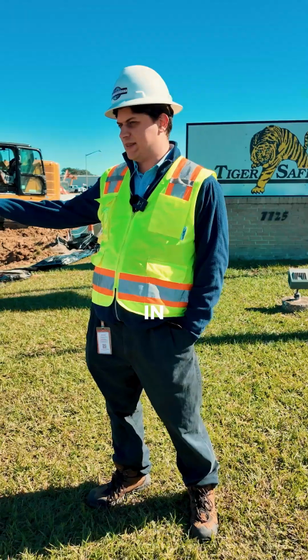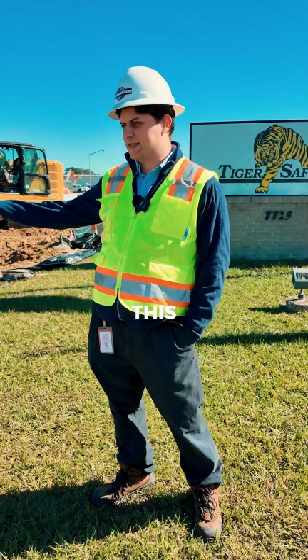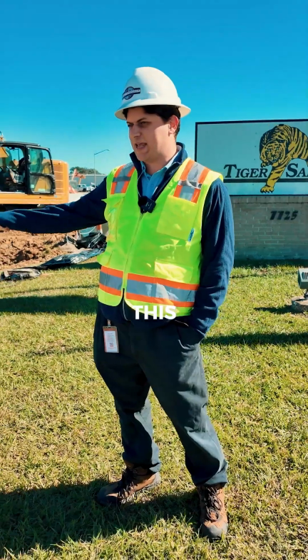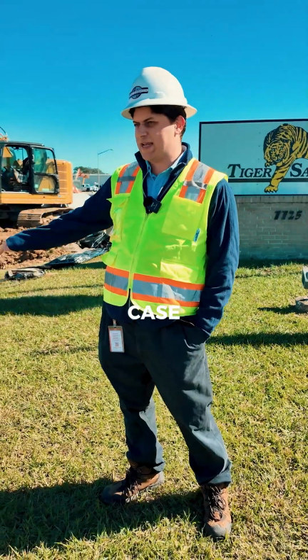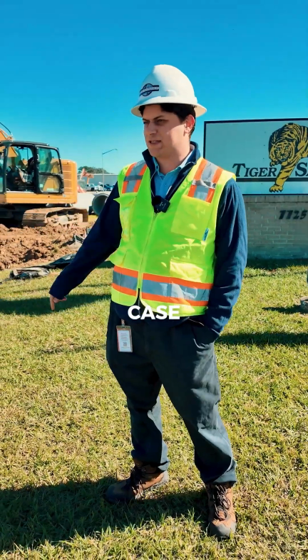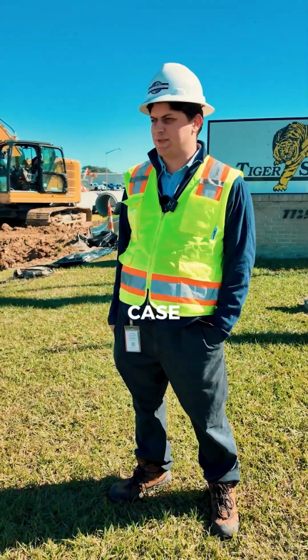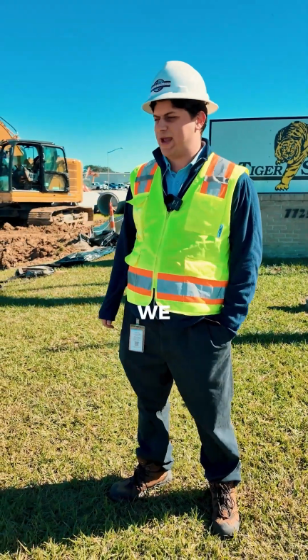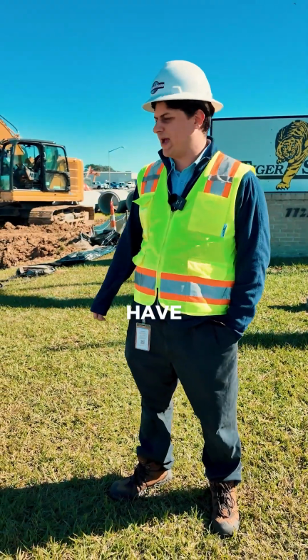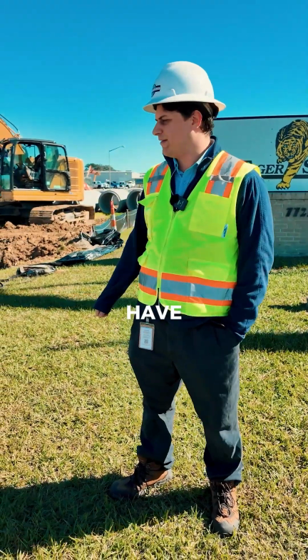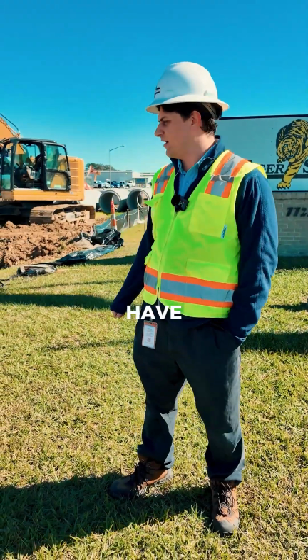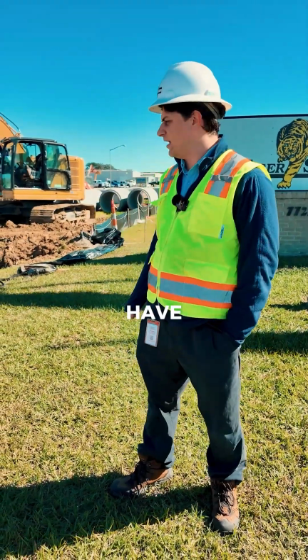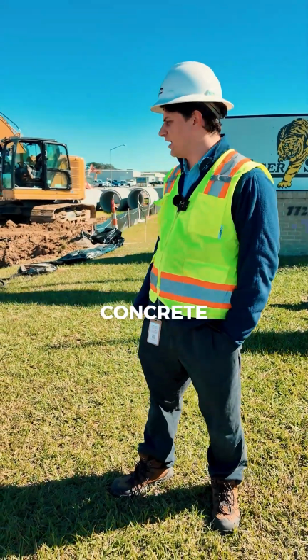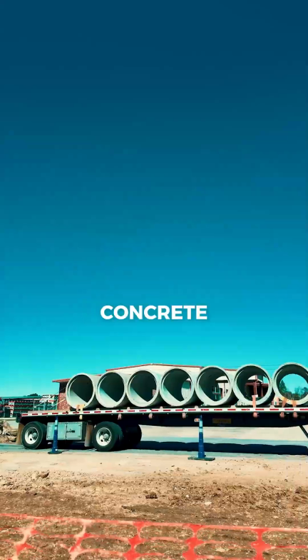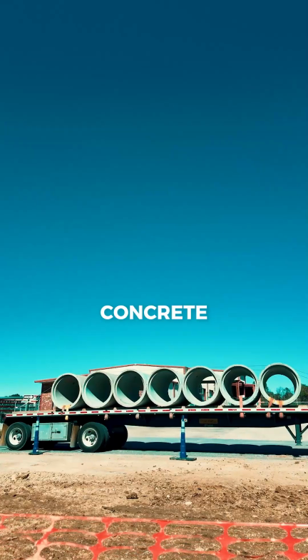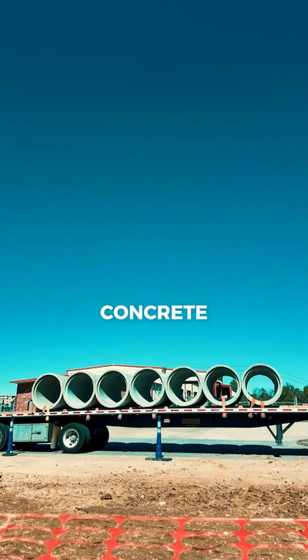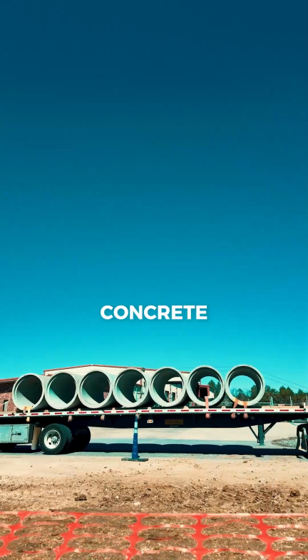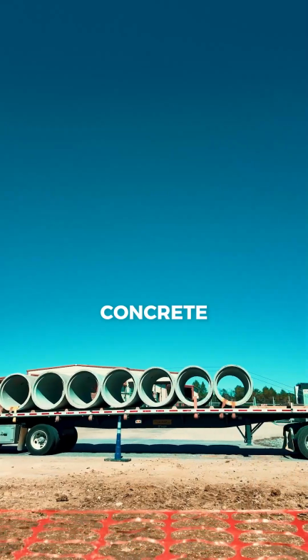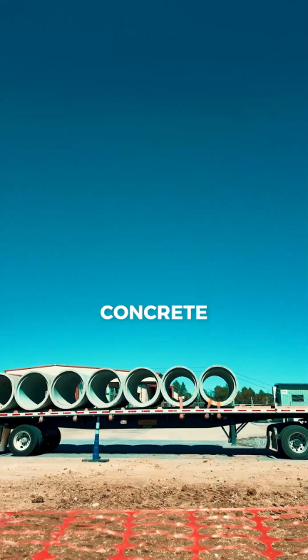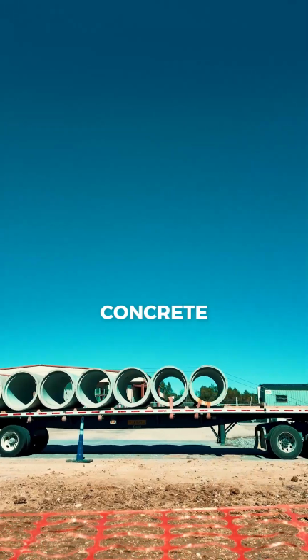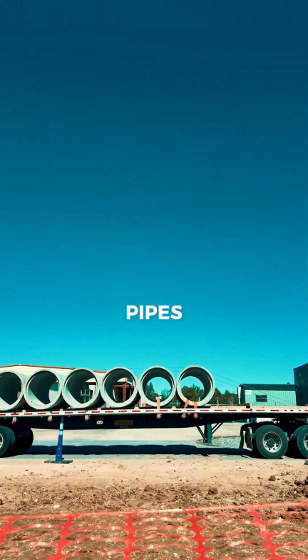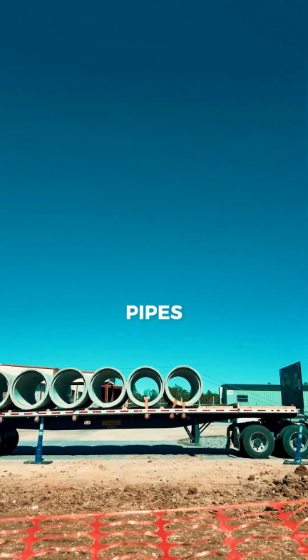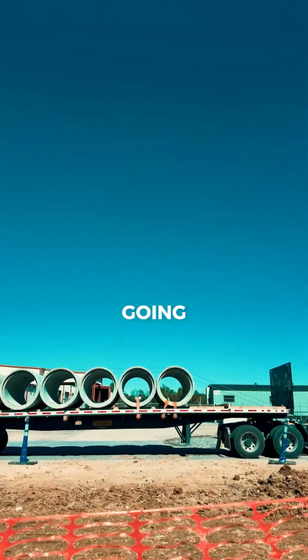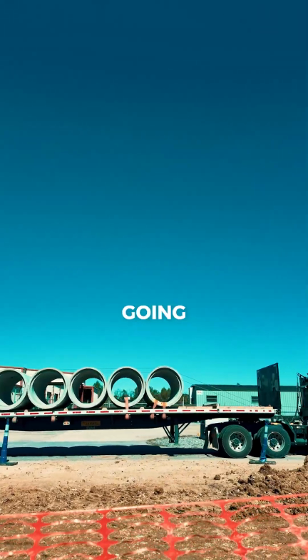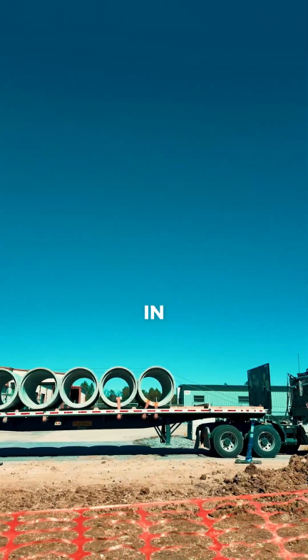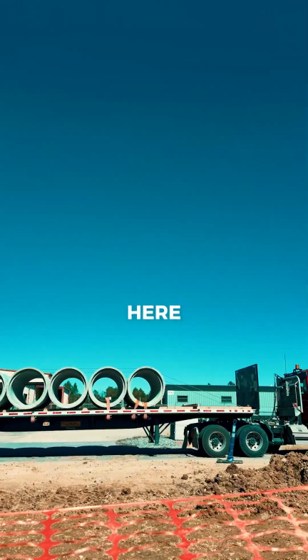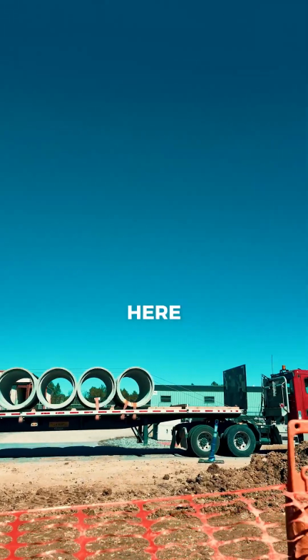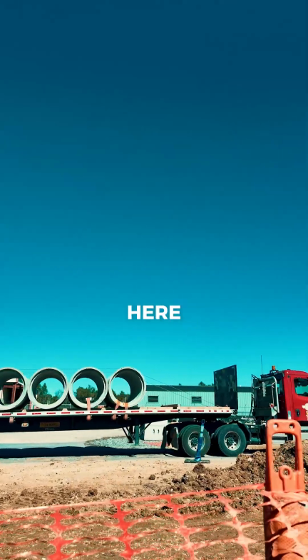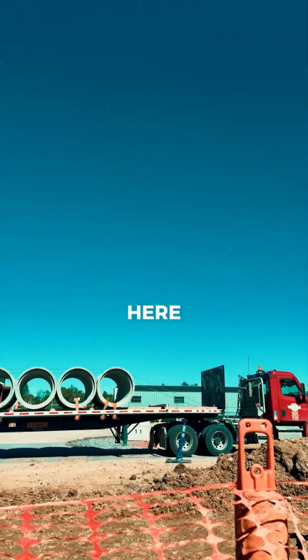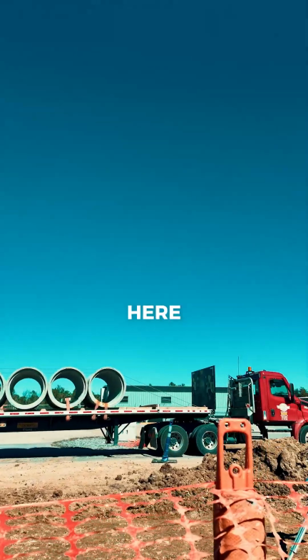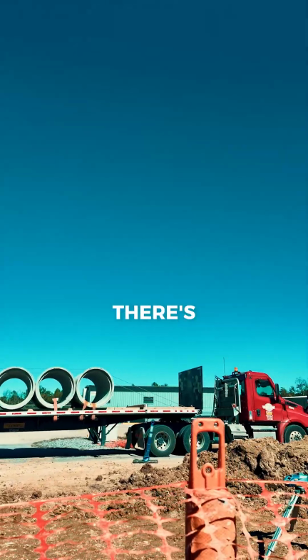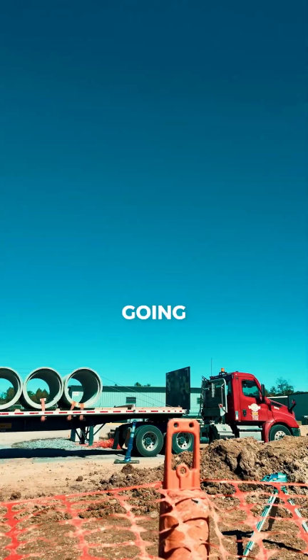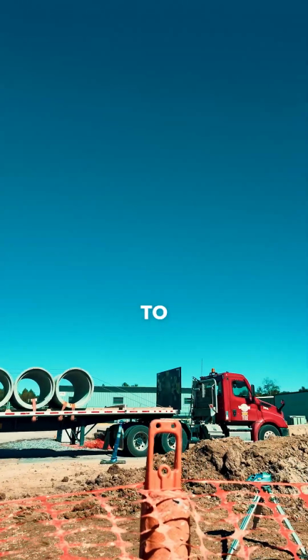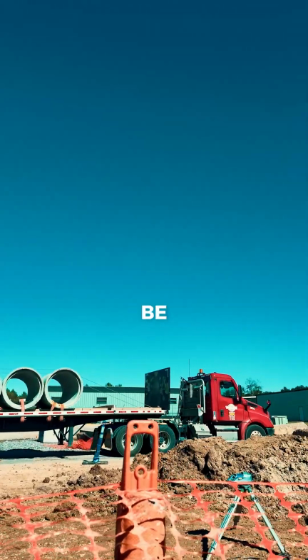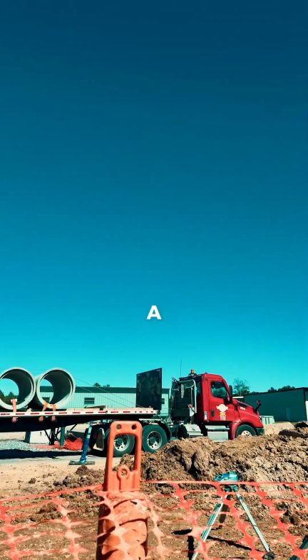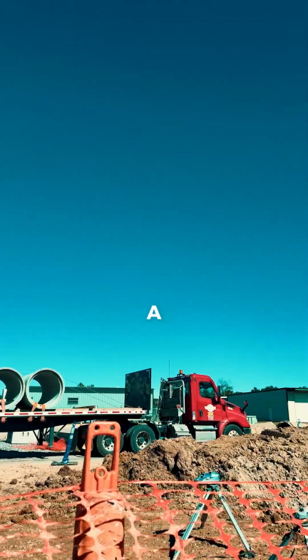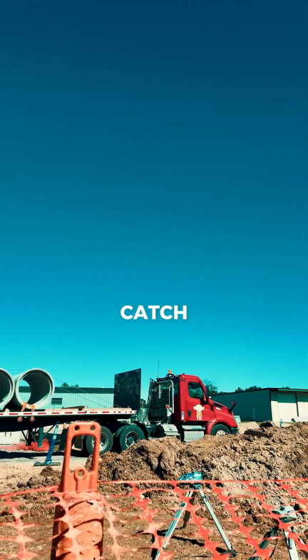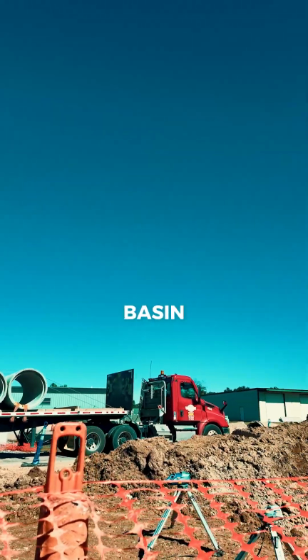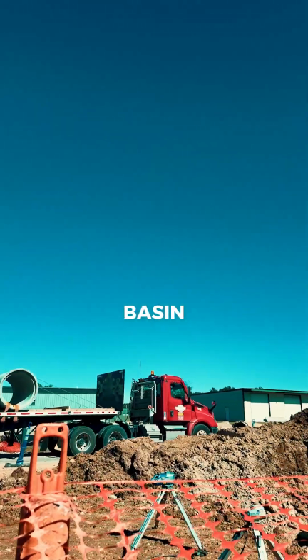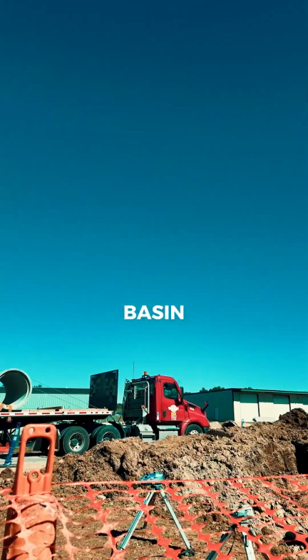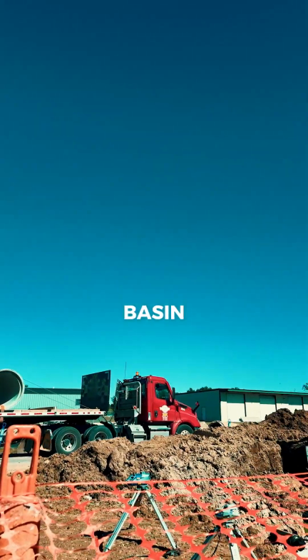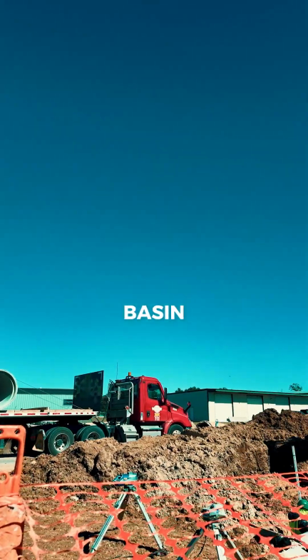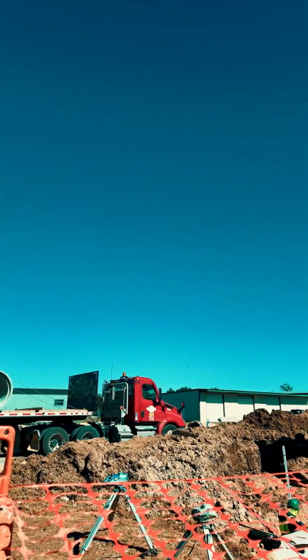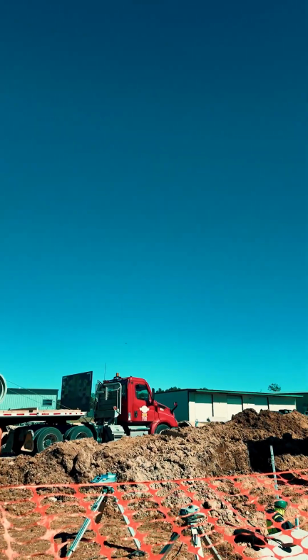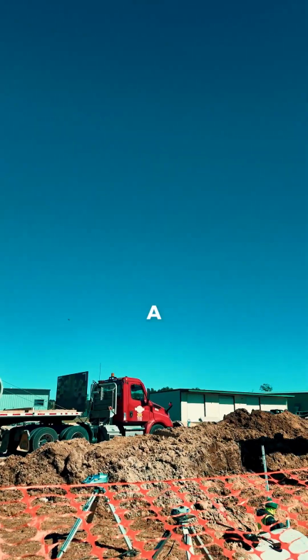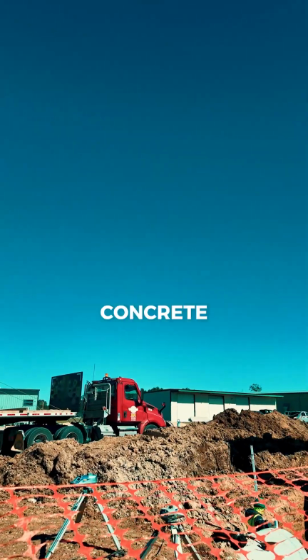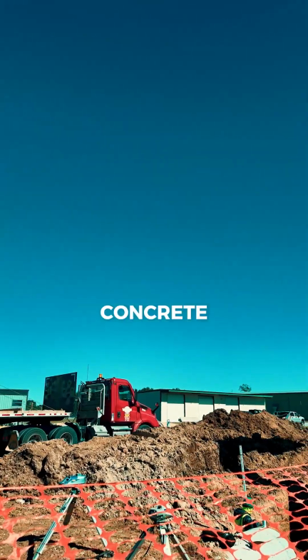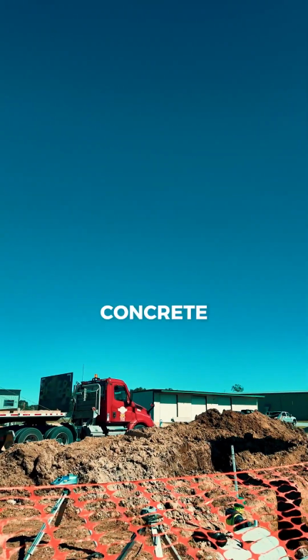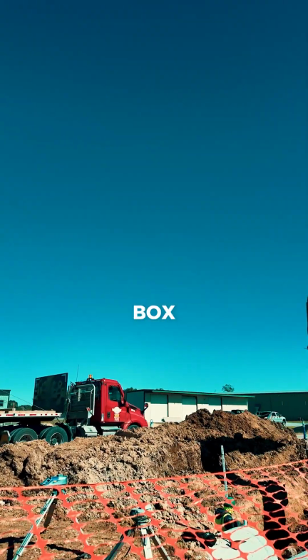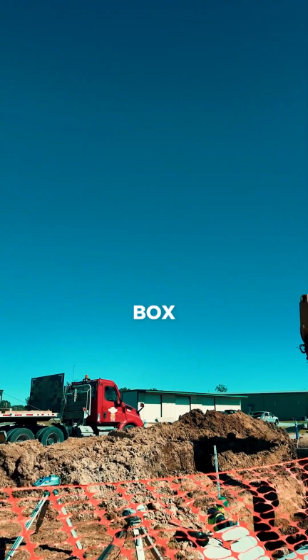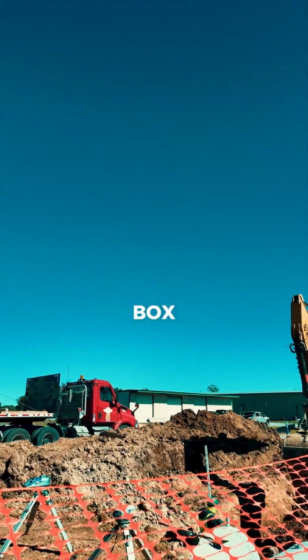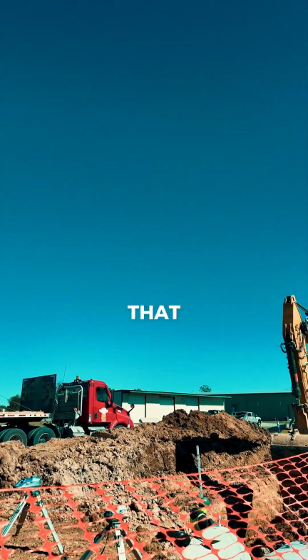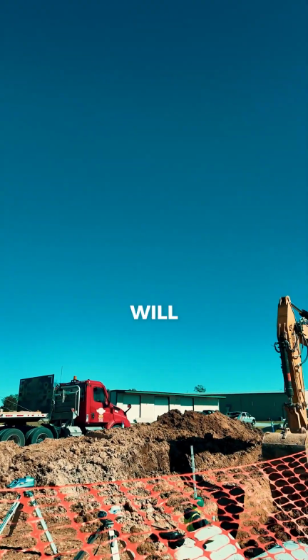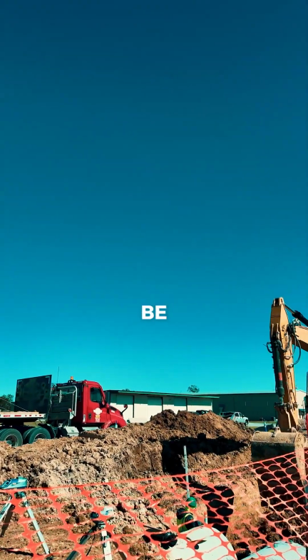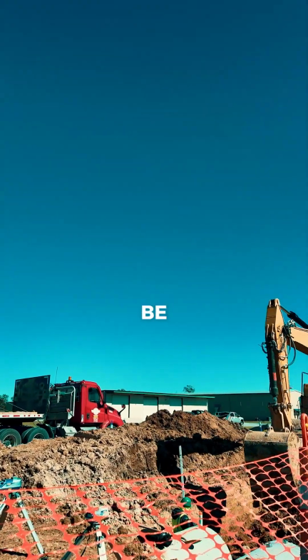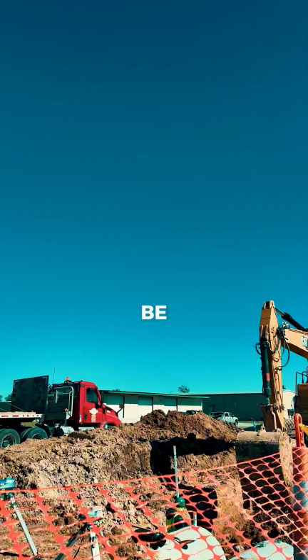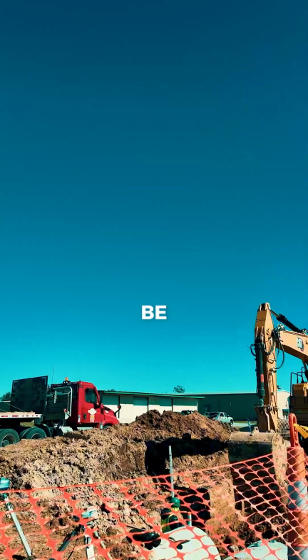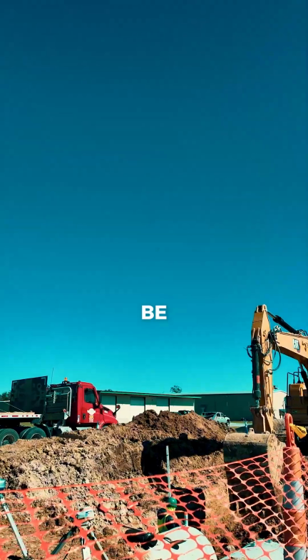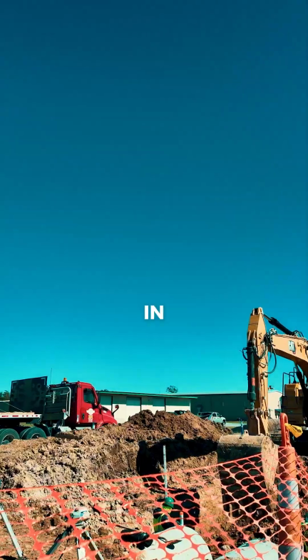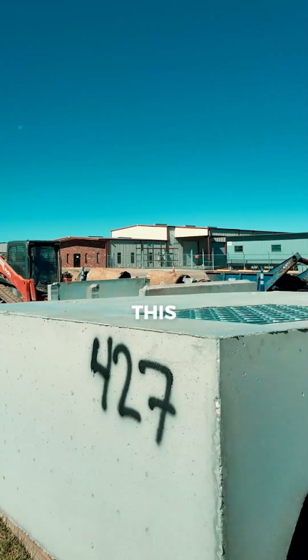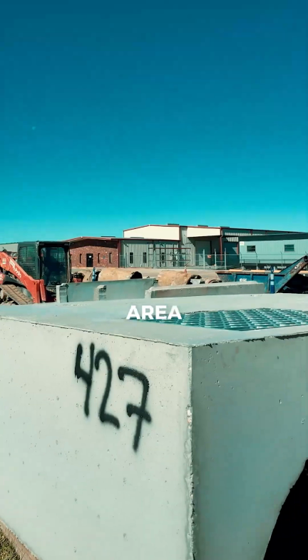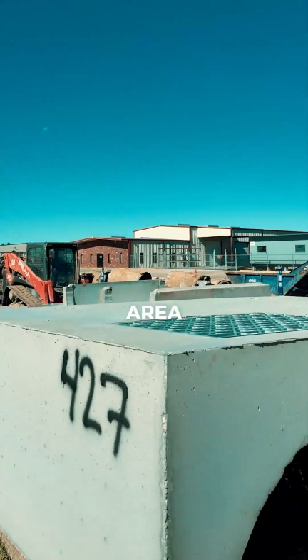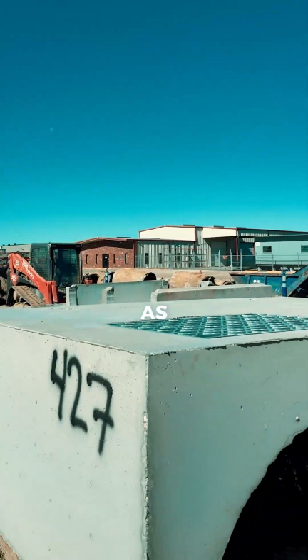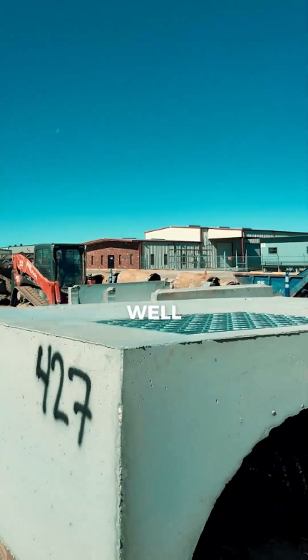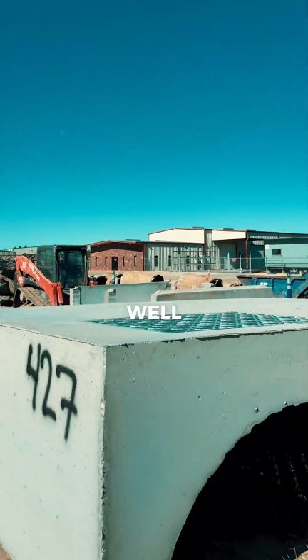In this case we have concrete pipes going in here. There's going to be a catch basin — a concrete box — that will be in this area as well.